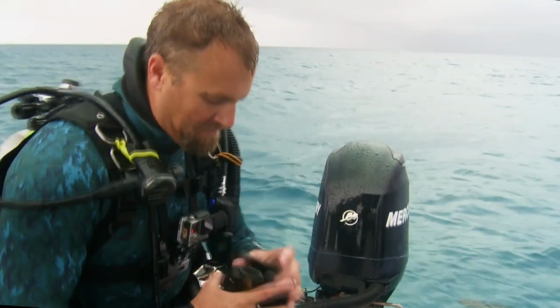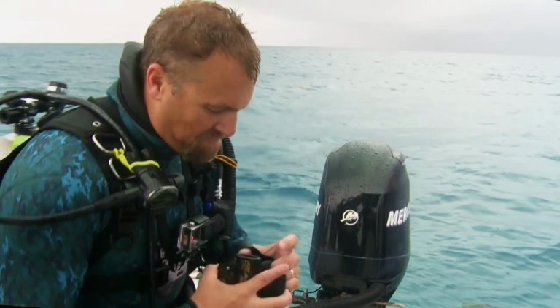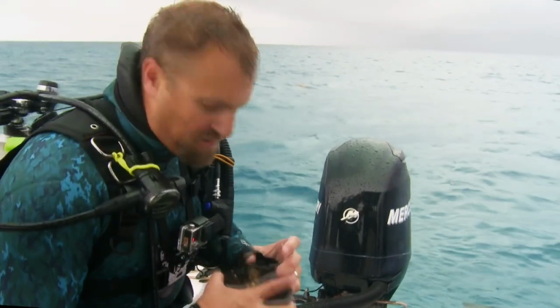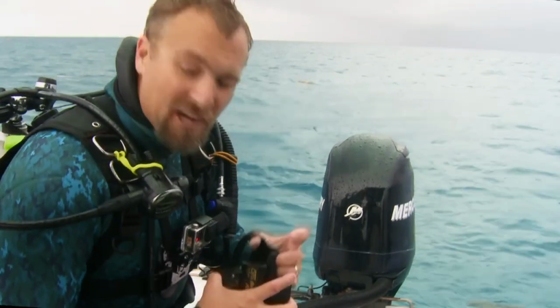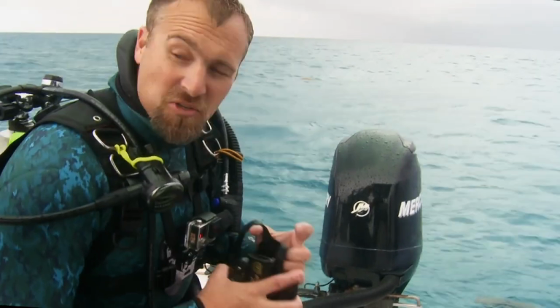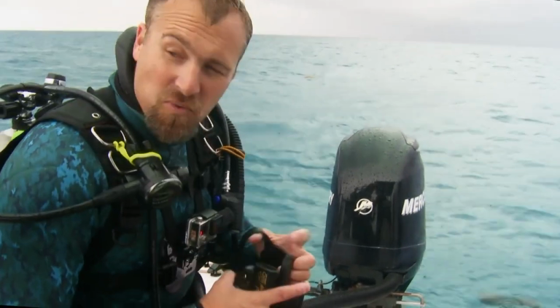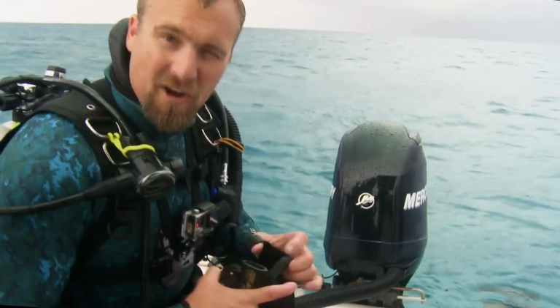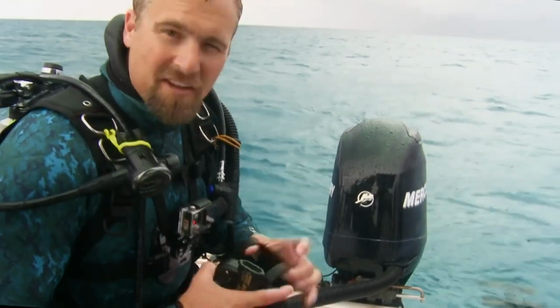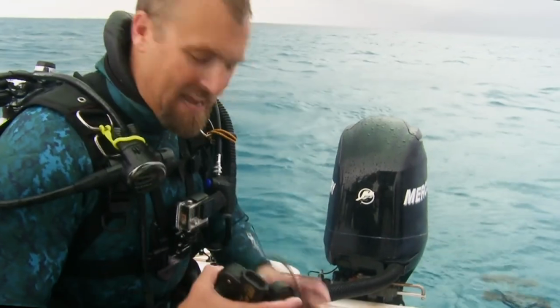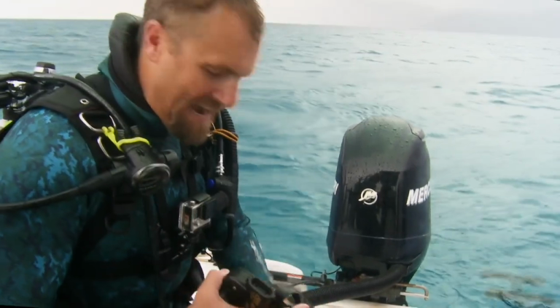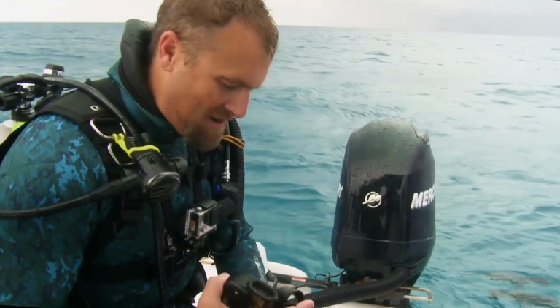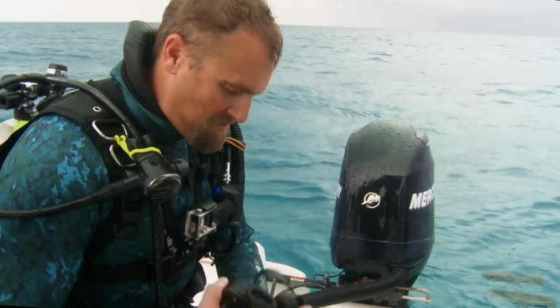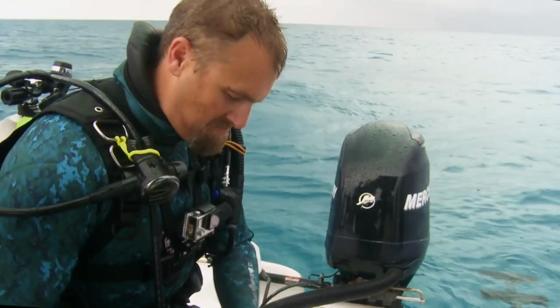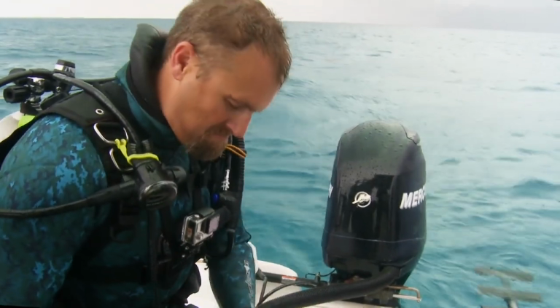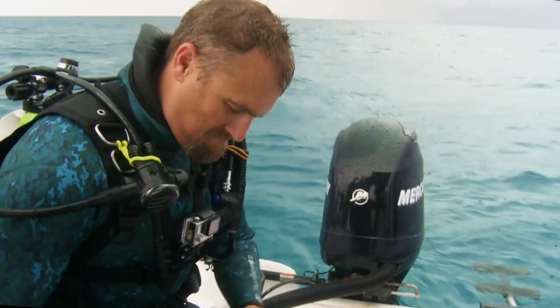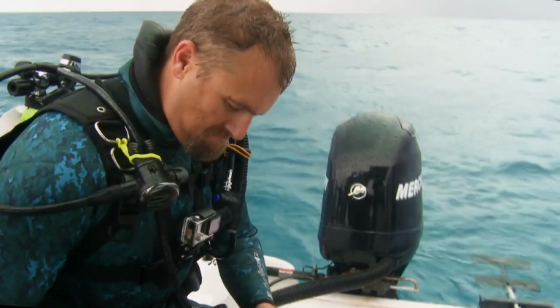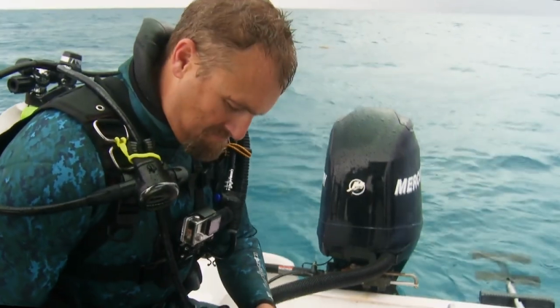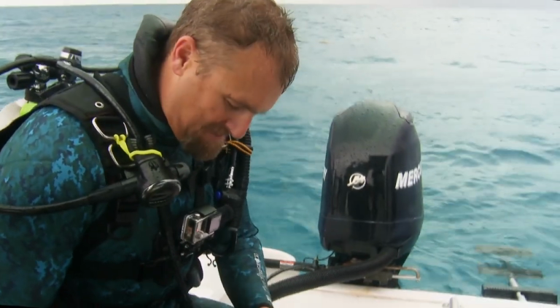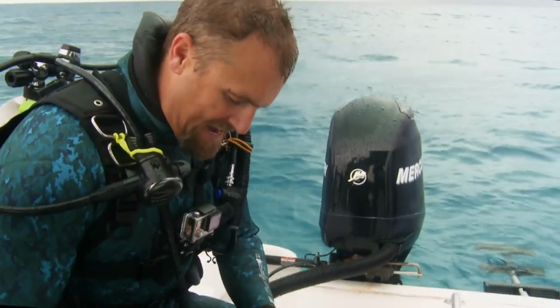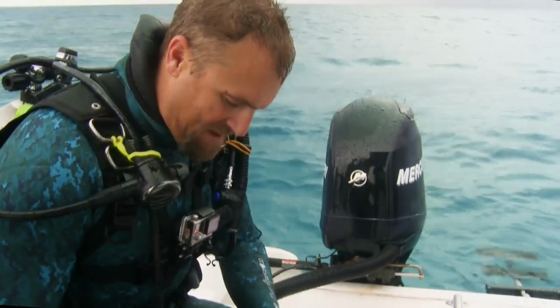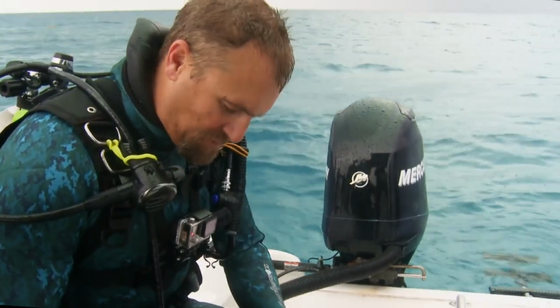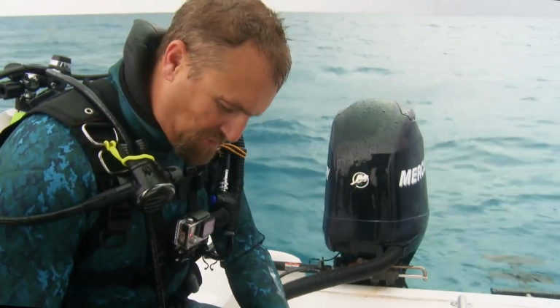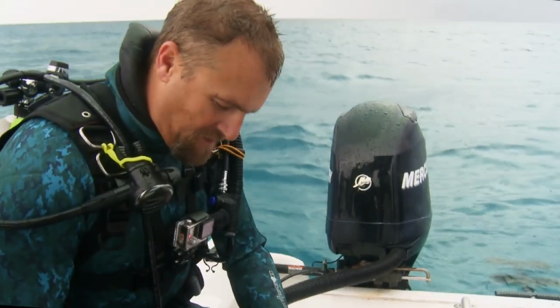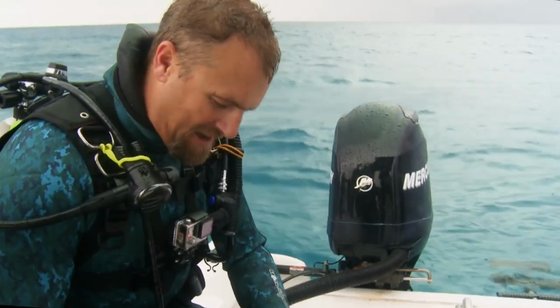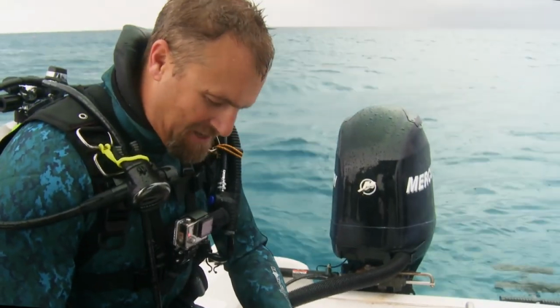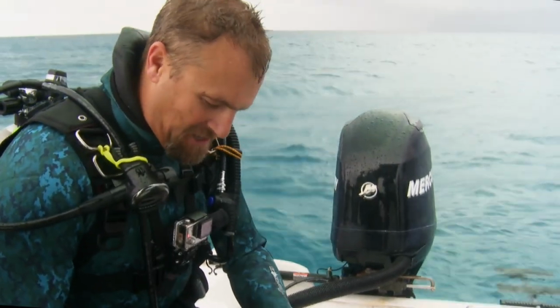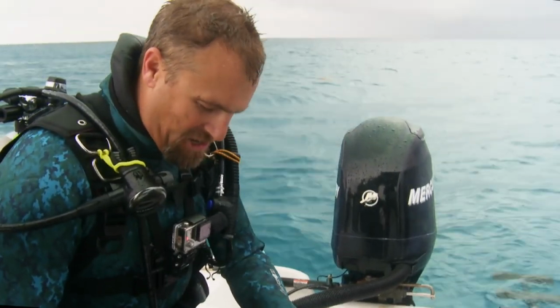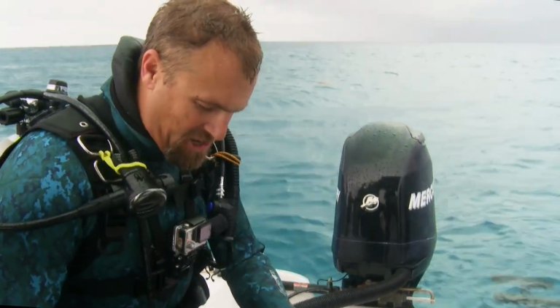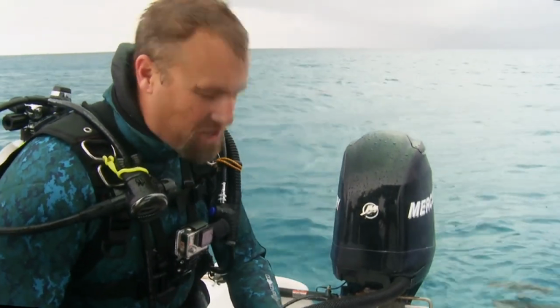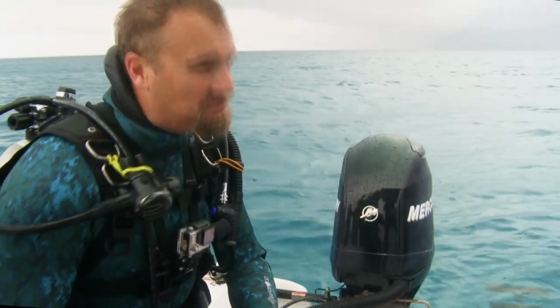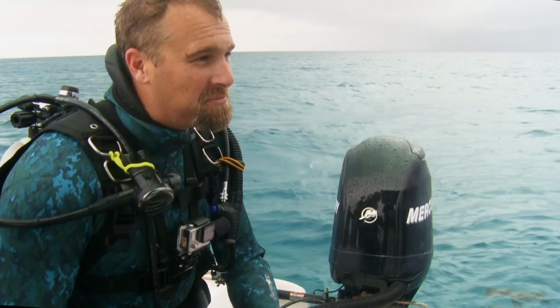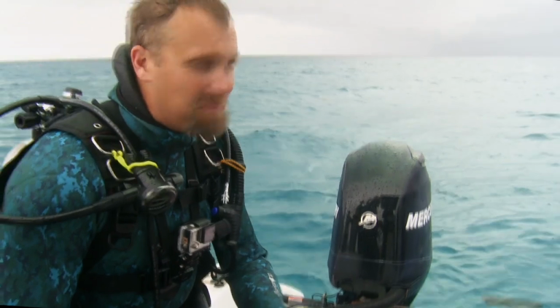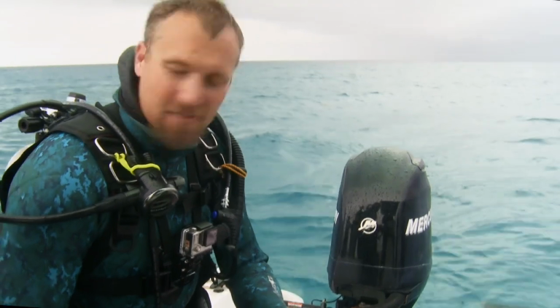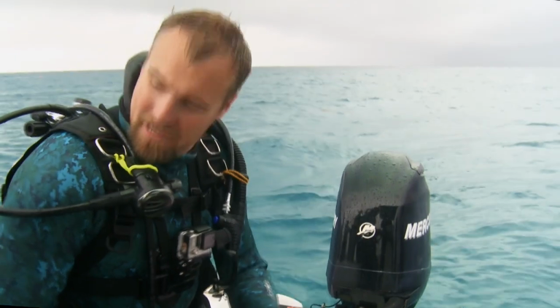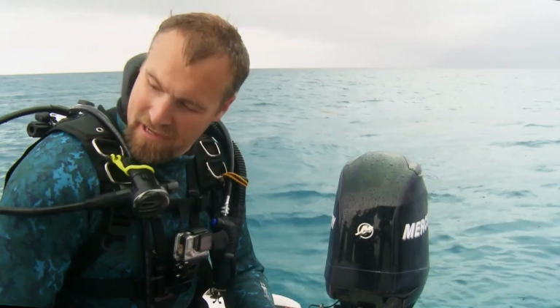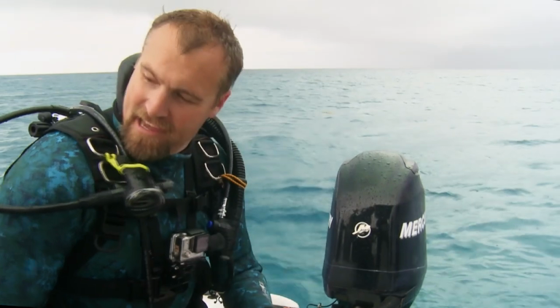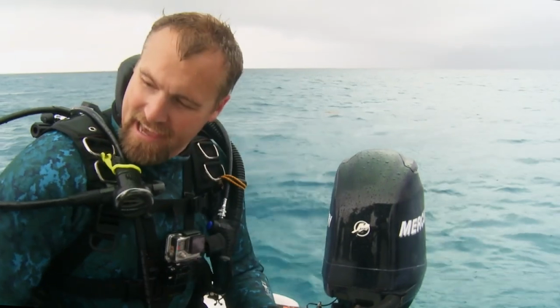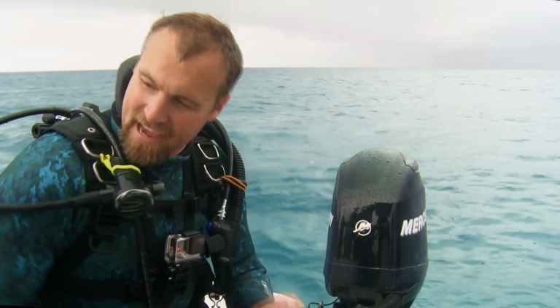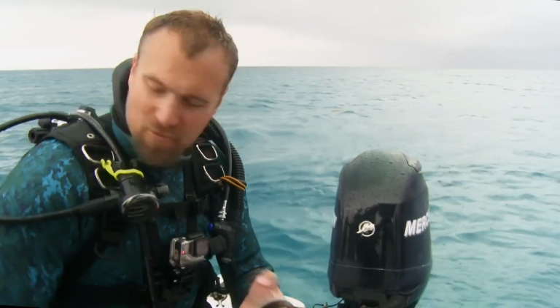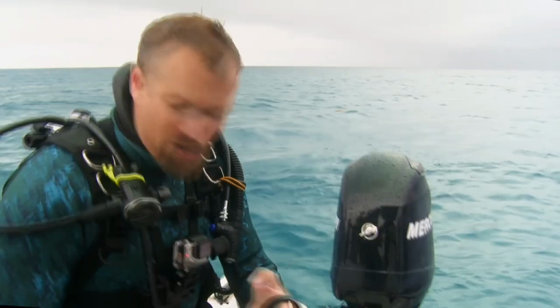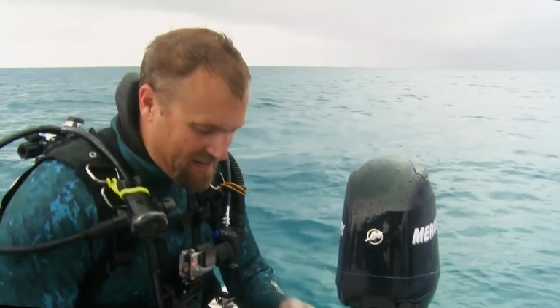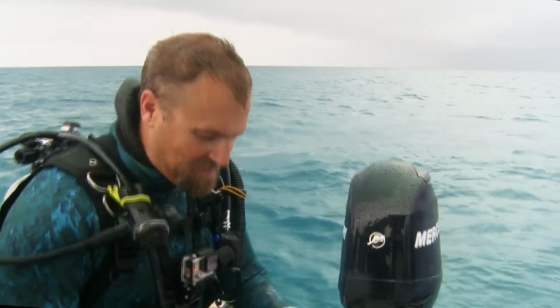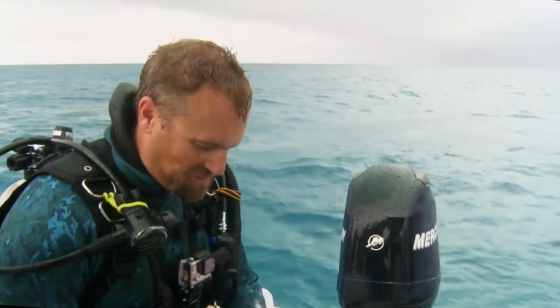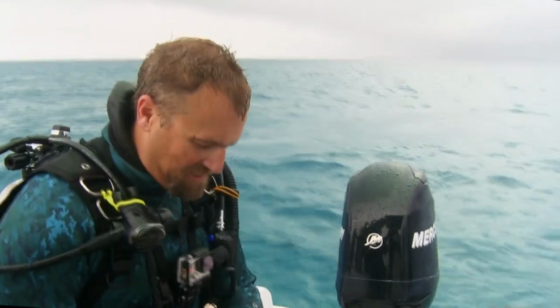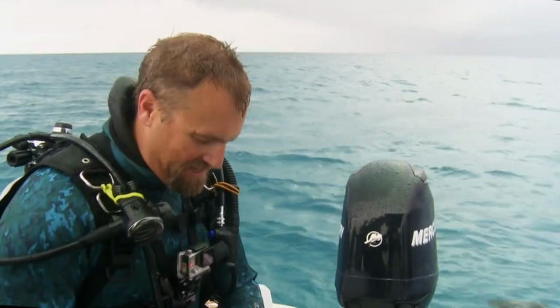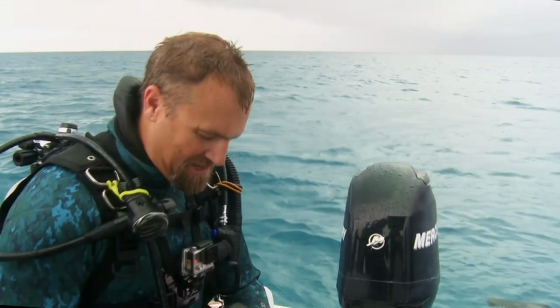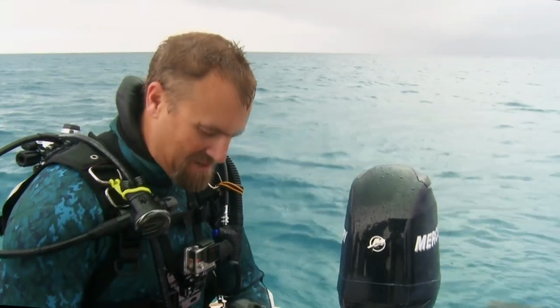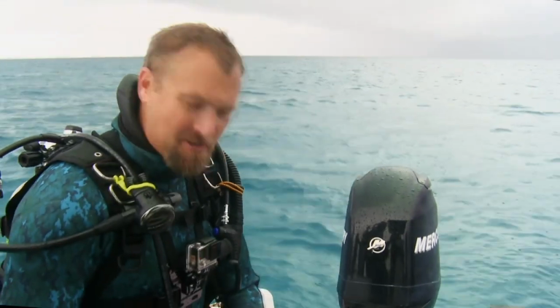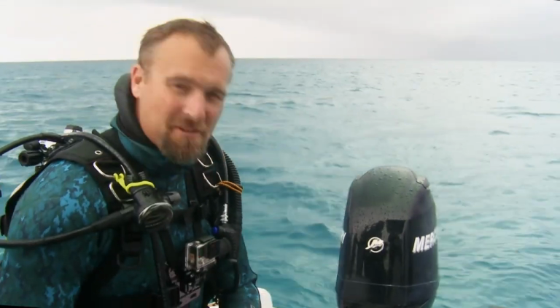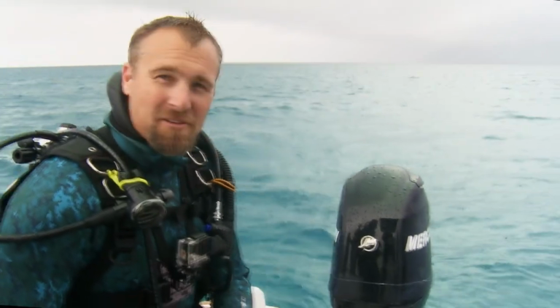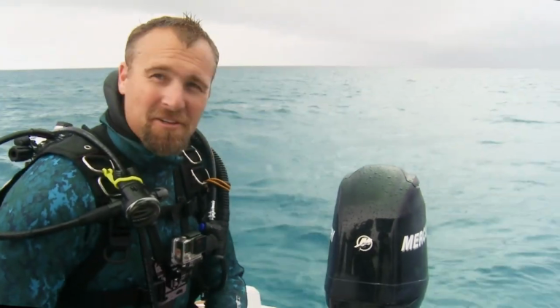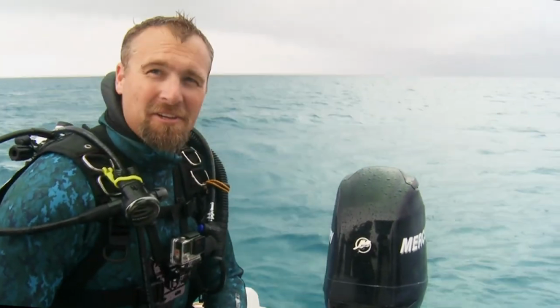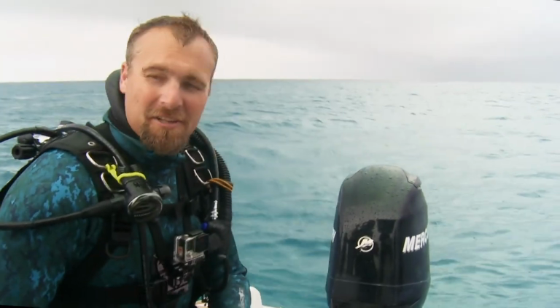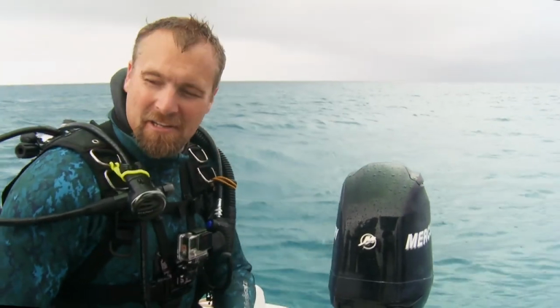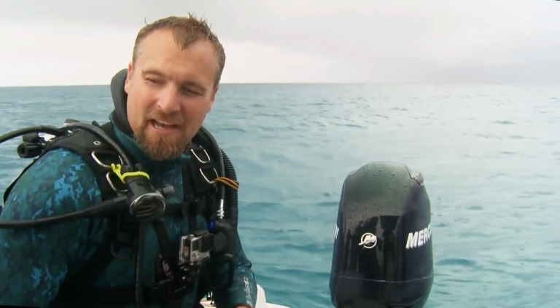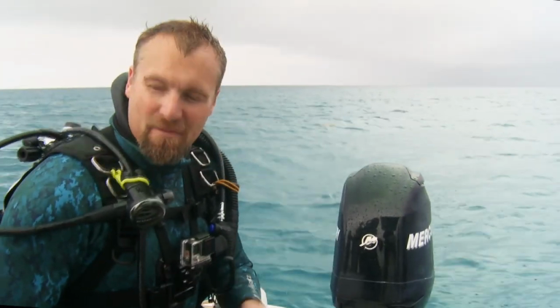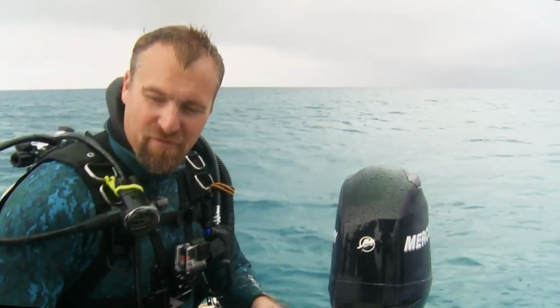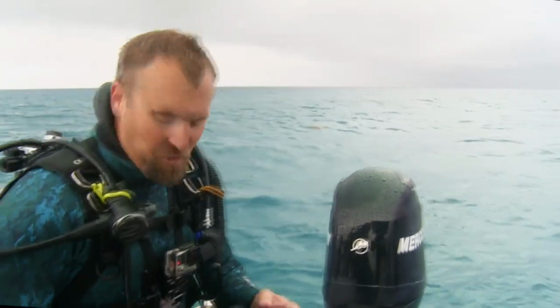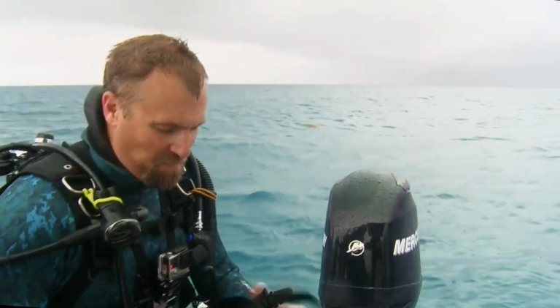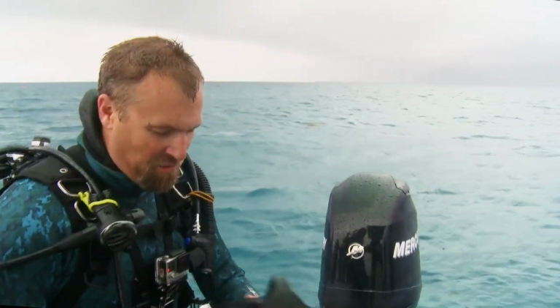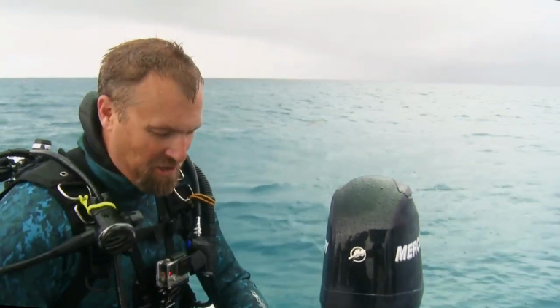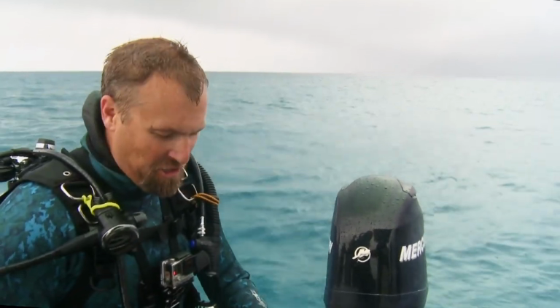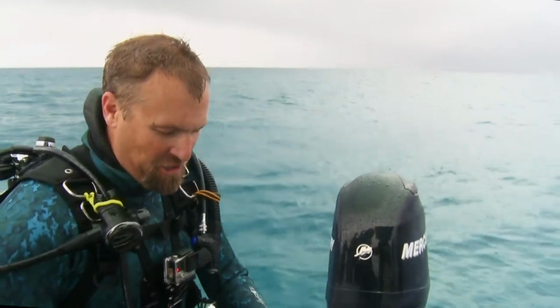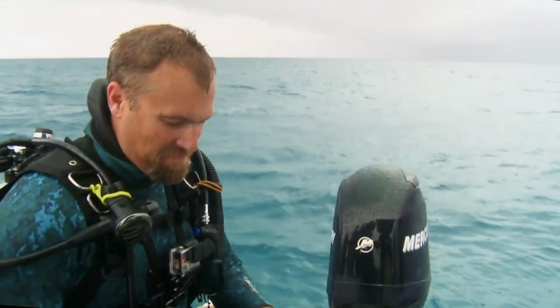Bugs worked out. Cameras are ready to go. Hammerheads are here. I'm feeling pretty good.